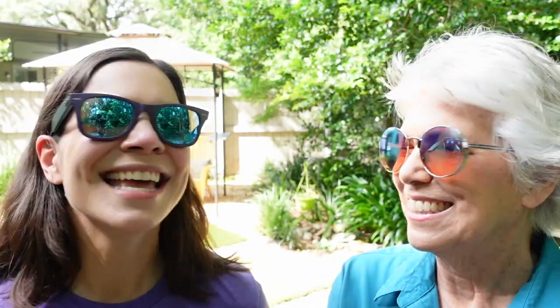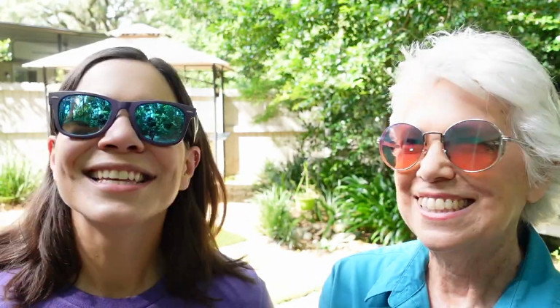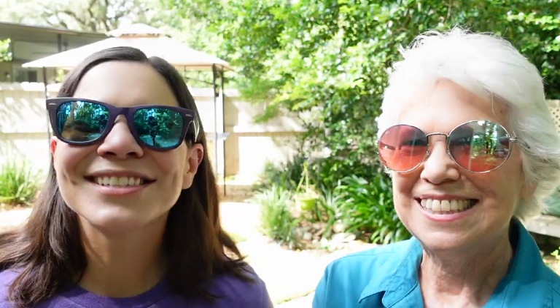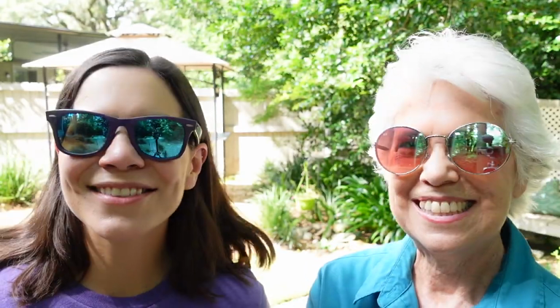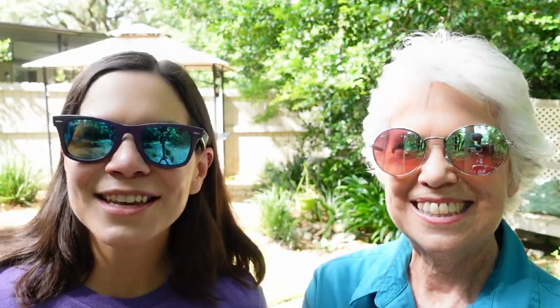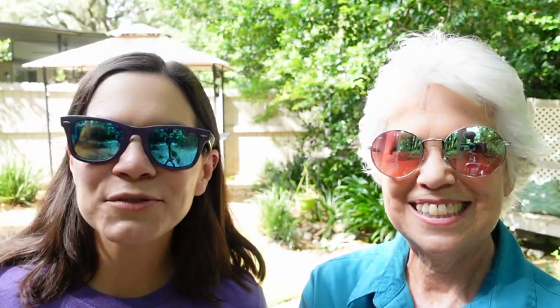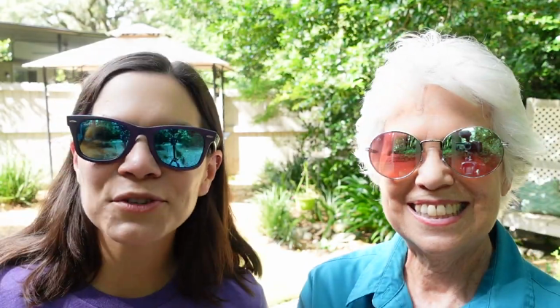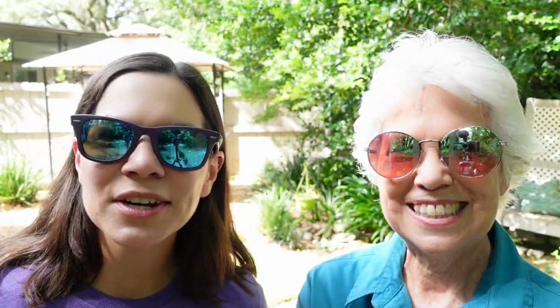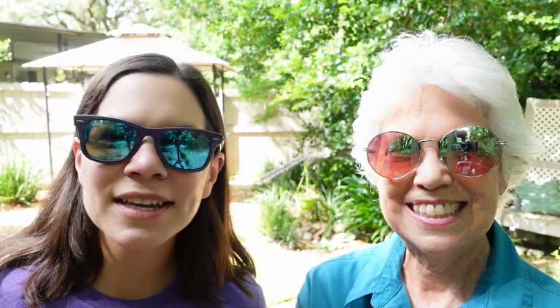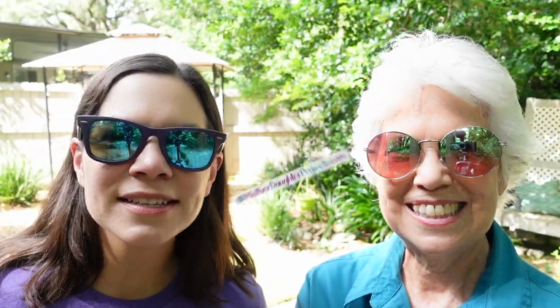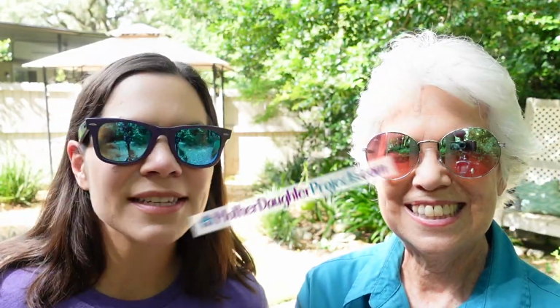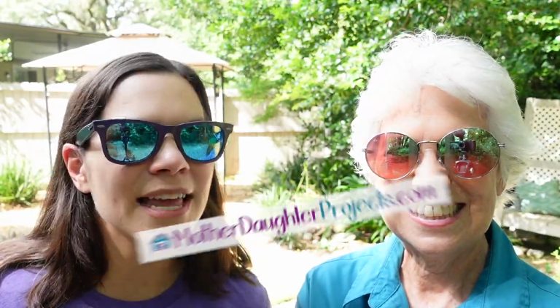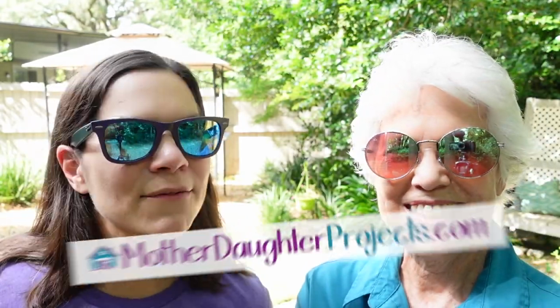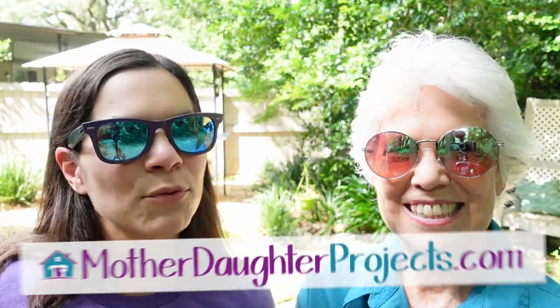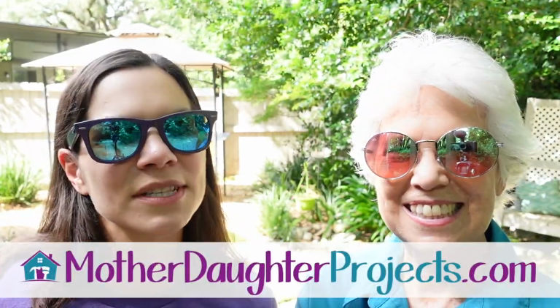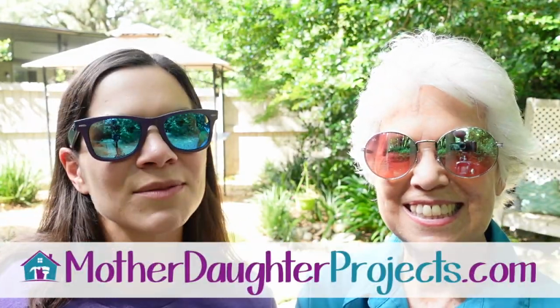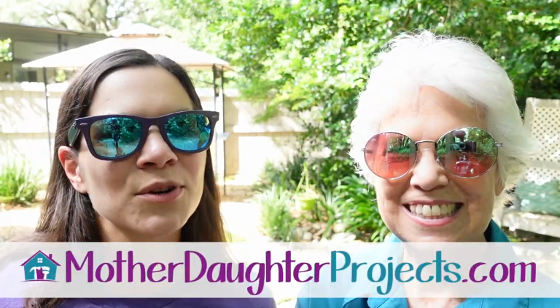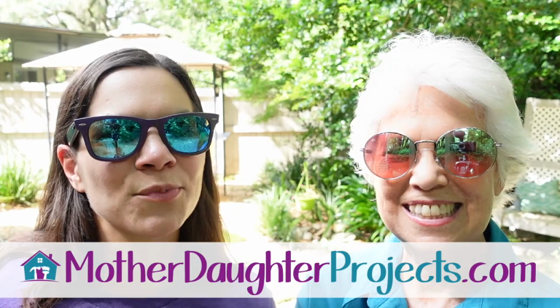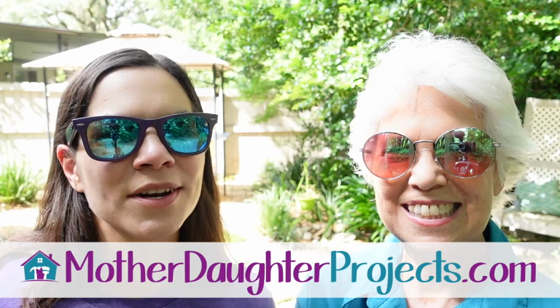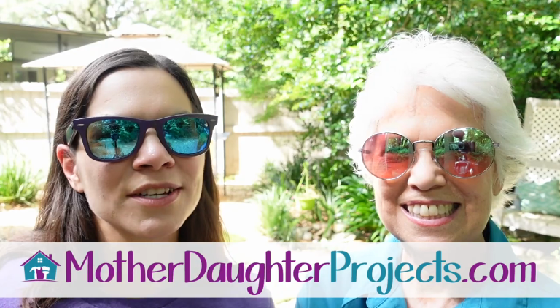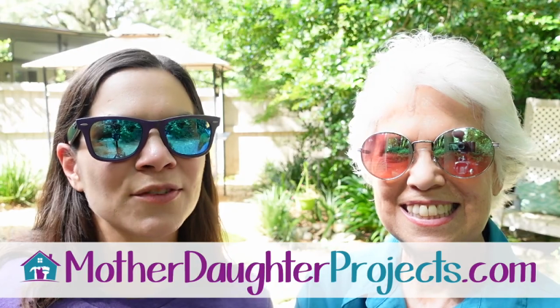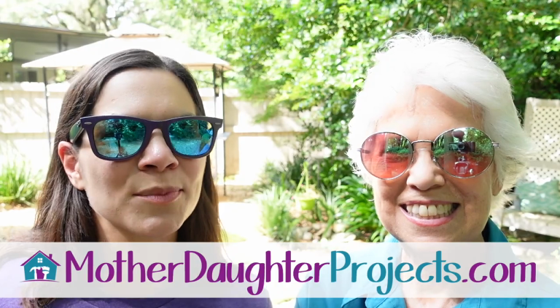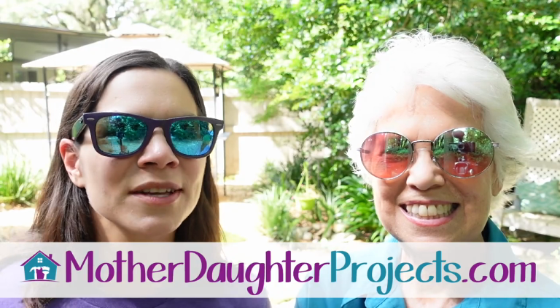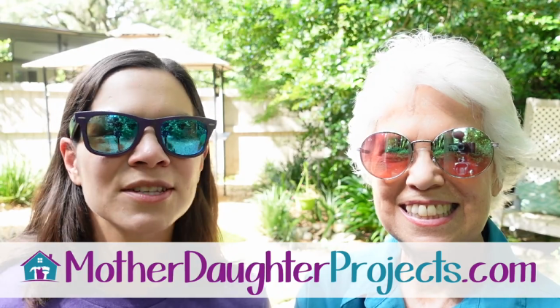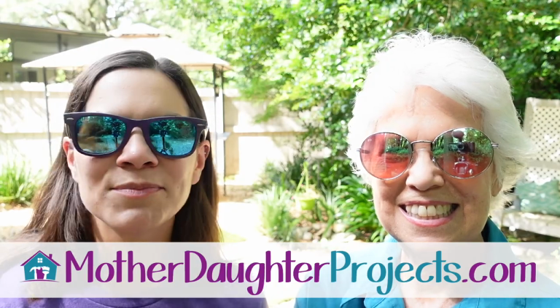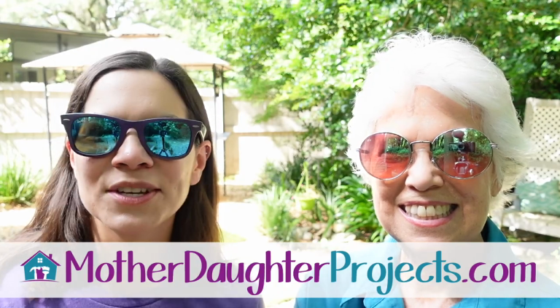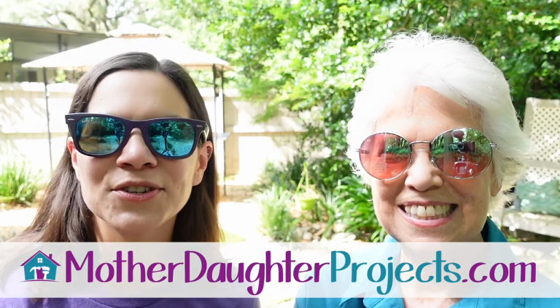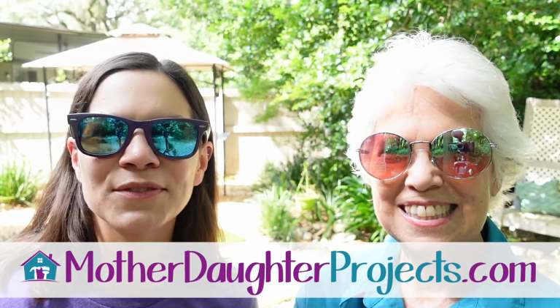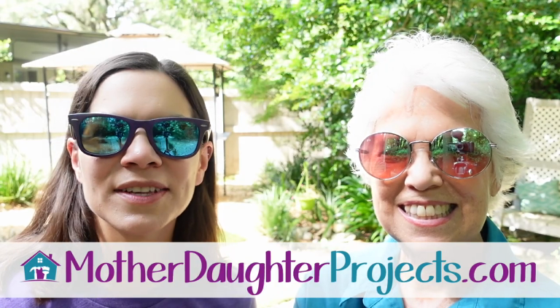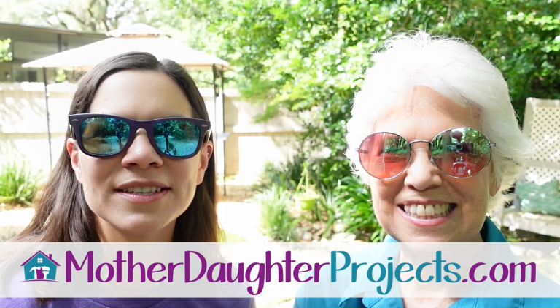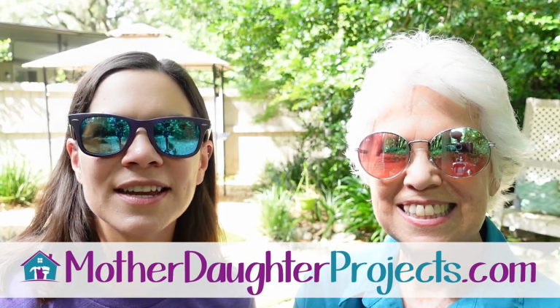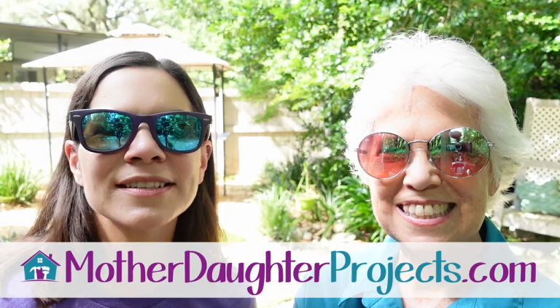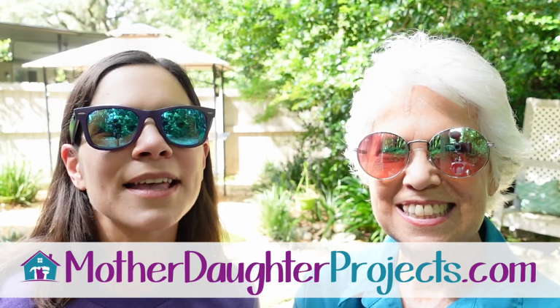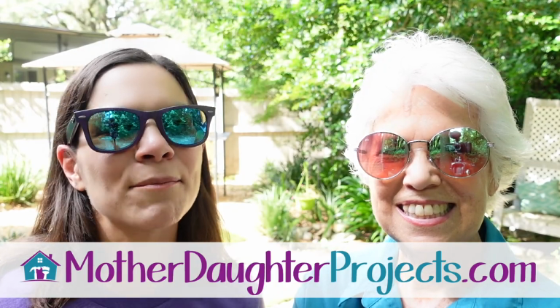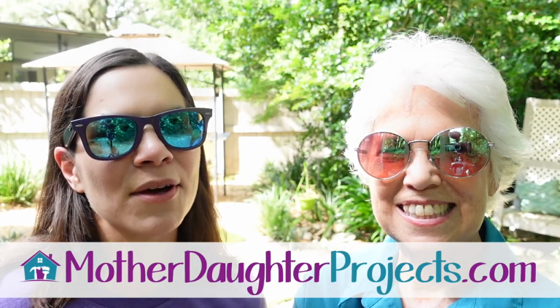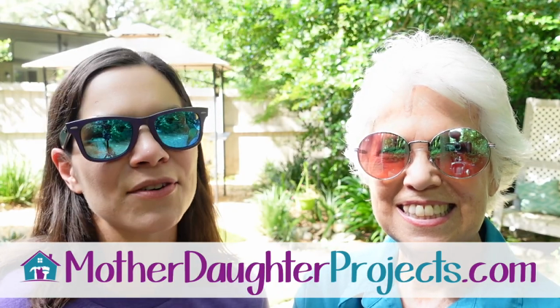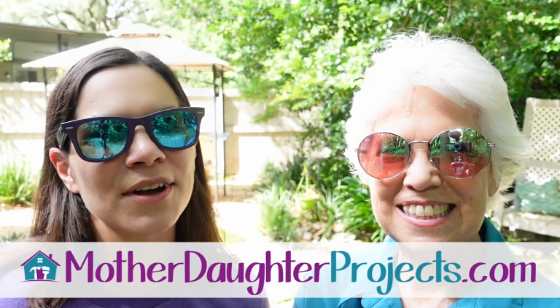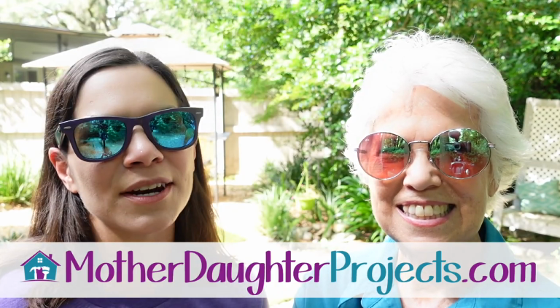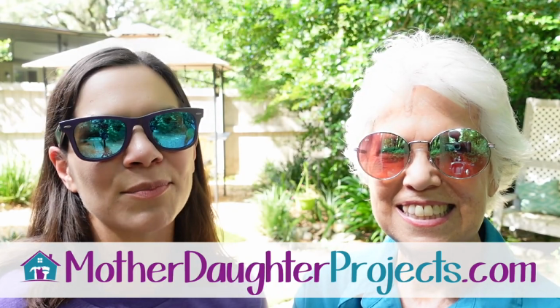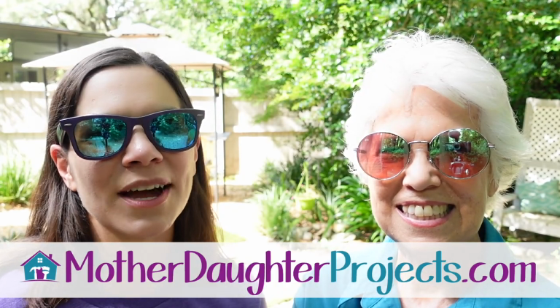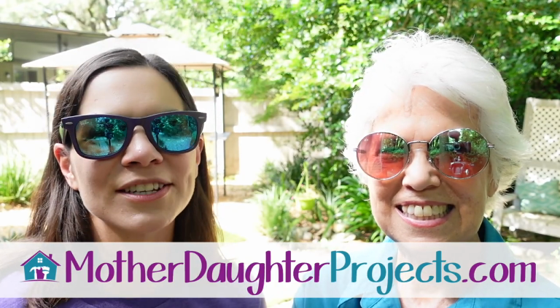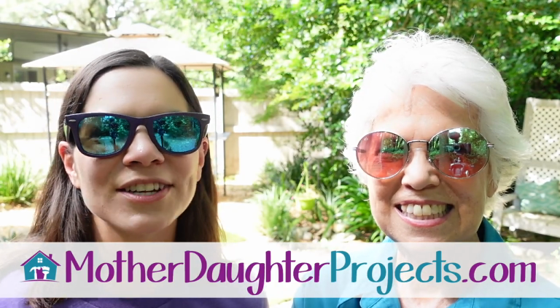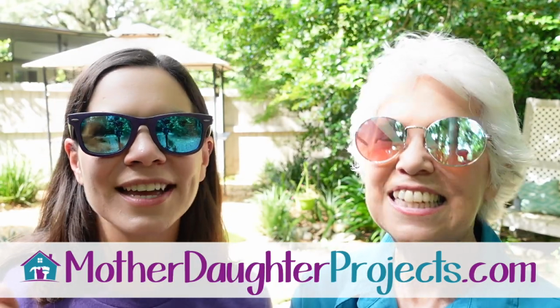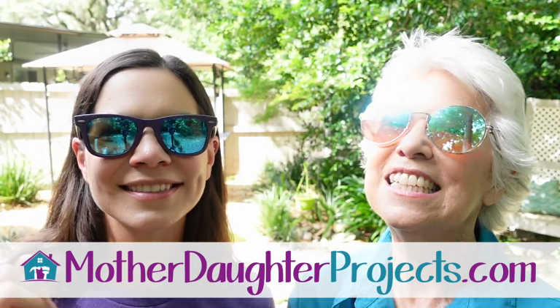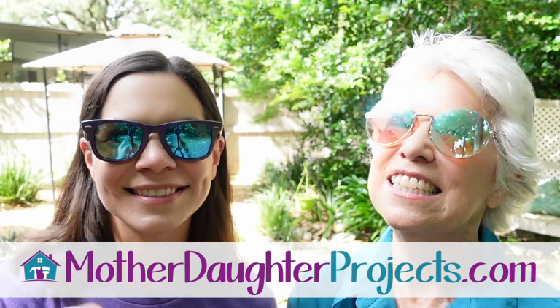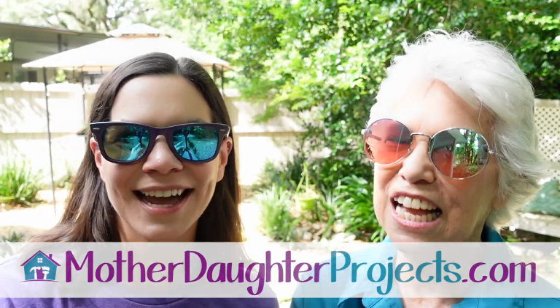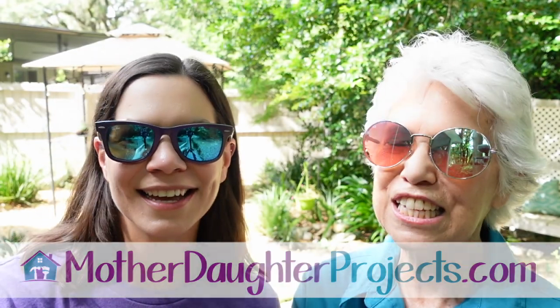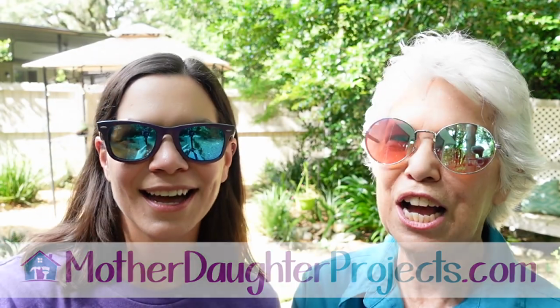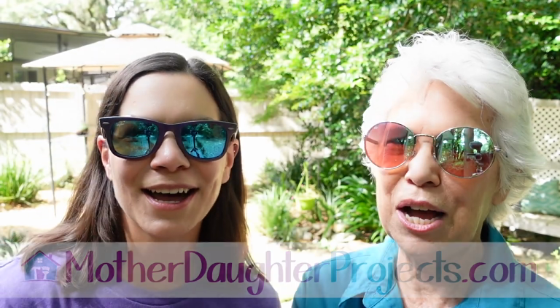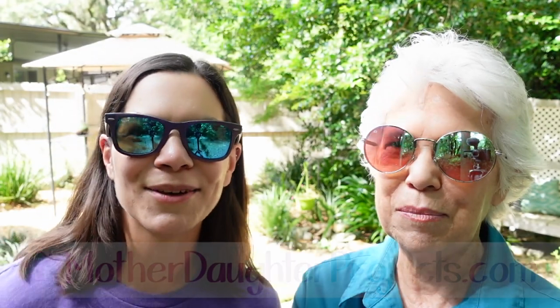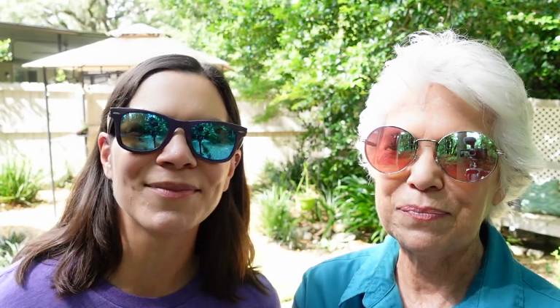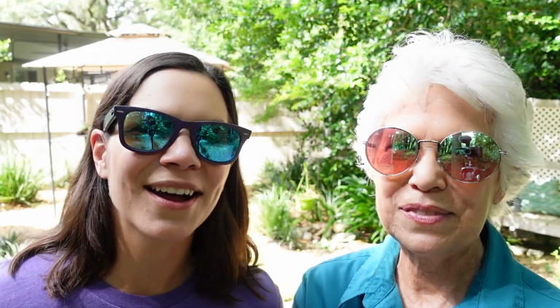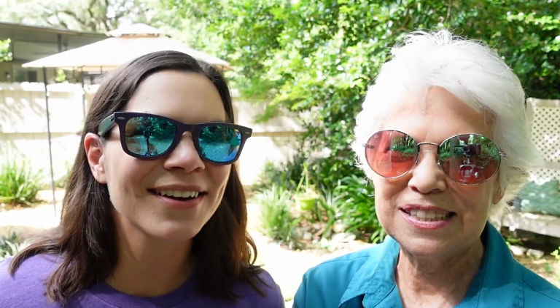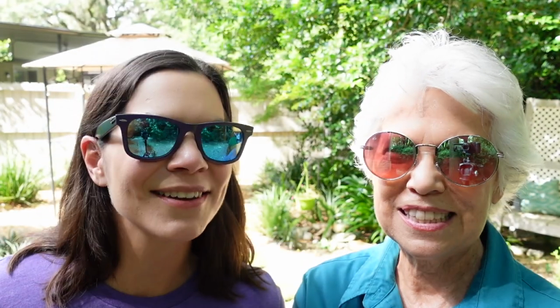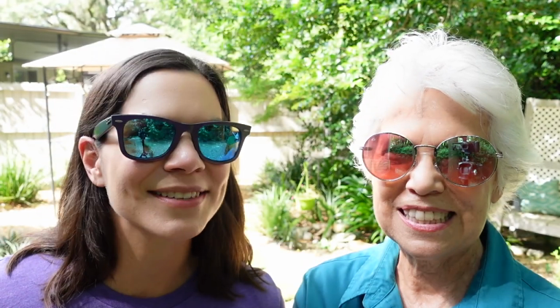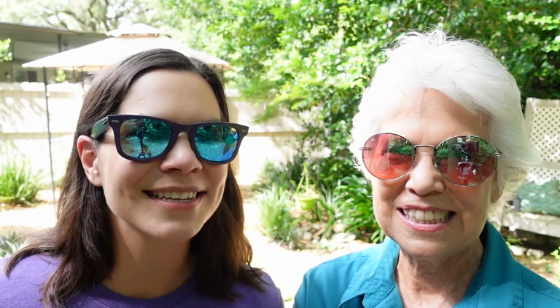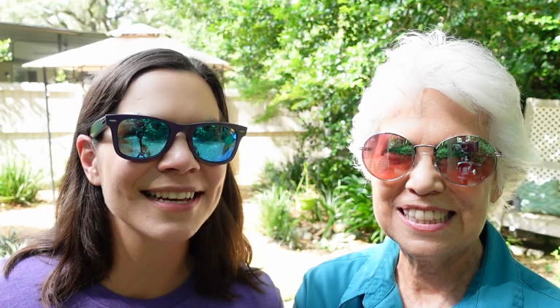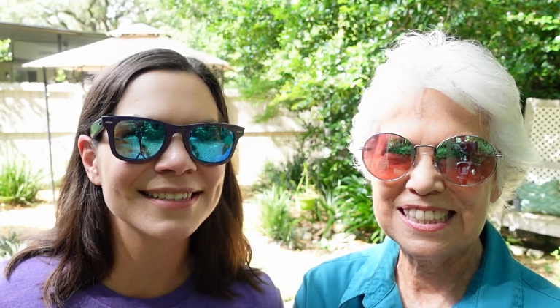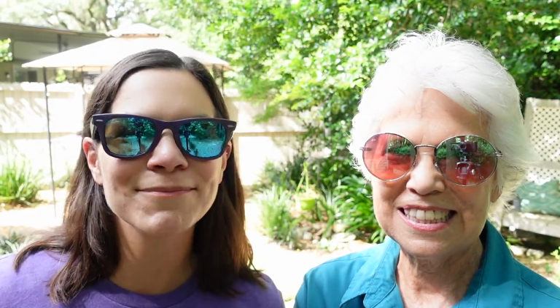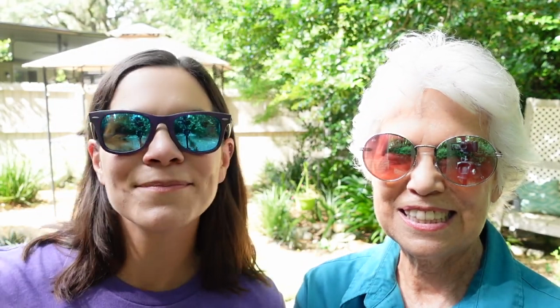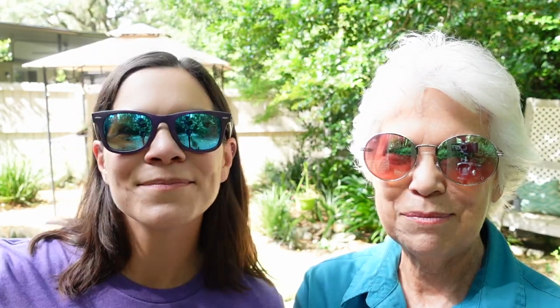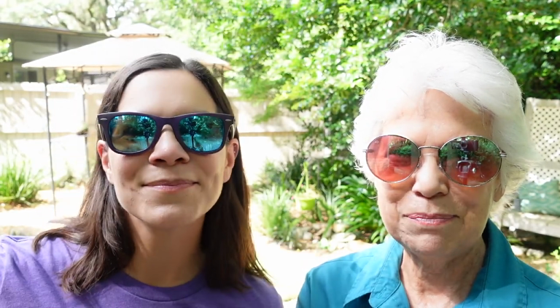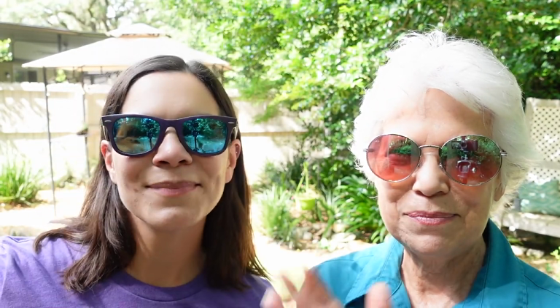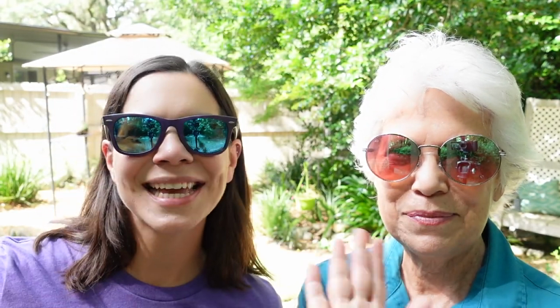Thanks for joining us. If you want to see more projects from us, be sure to visit us at motherdaughterprojects.com. All right, we'll see you next time. Bye.